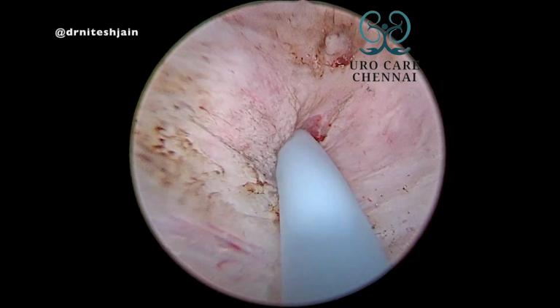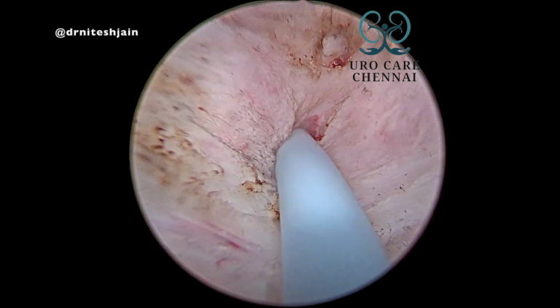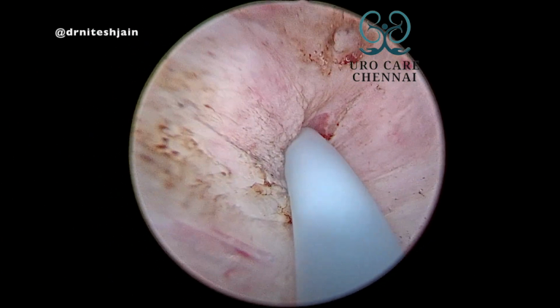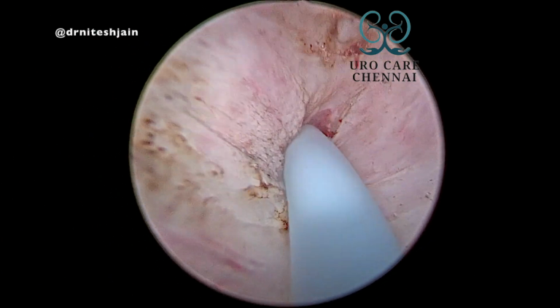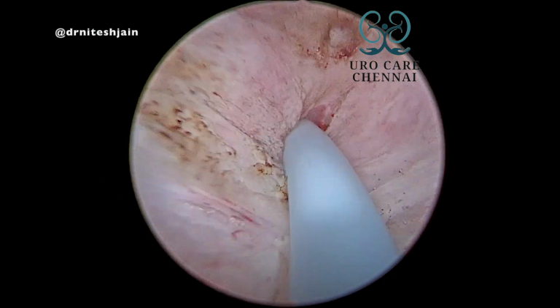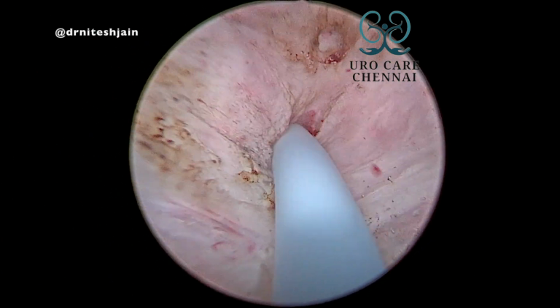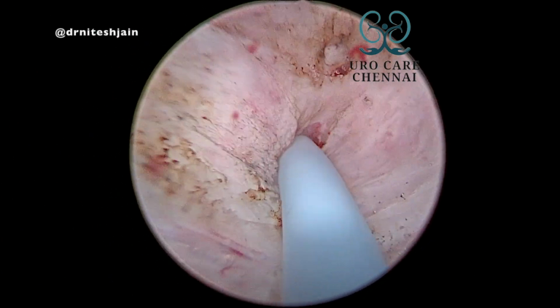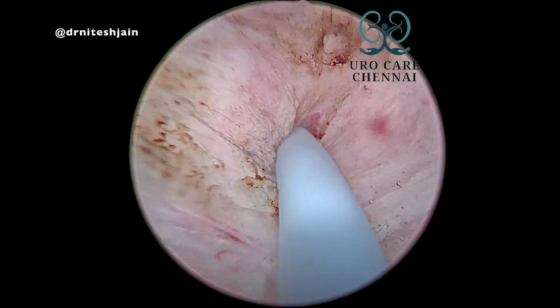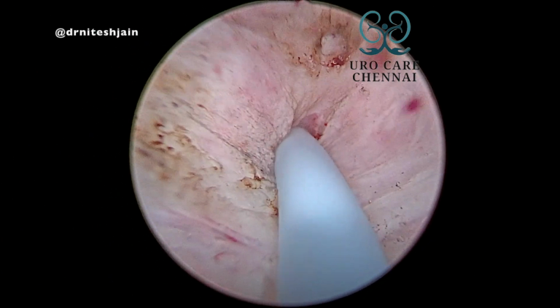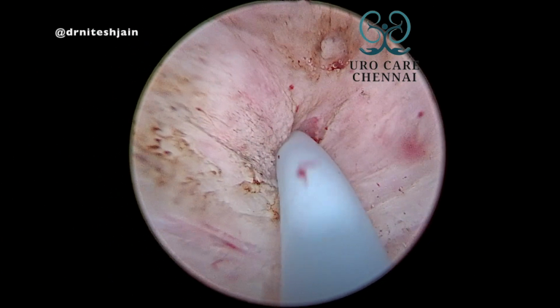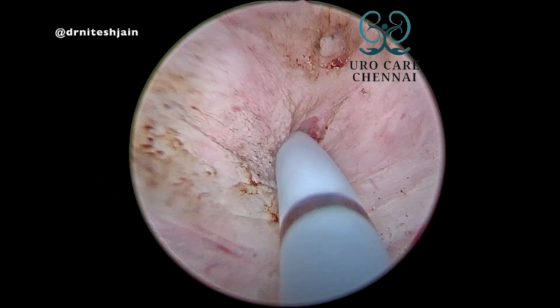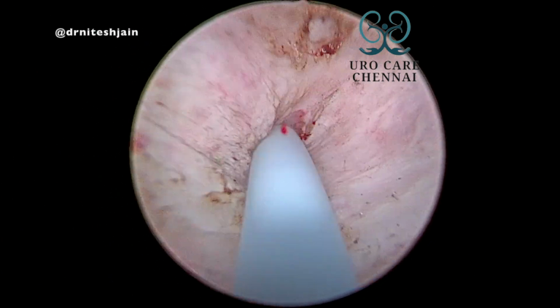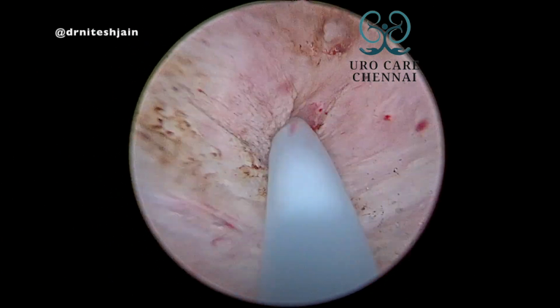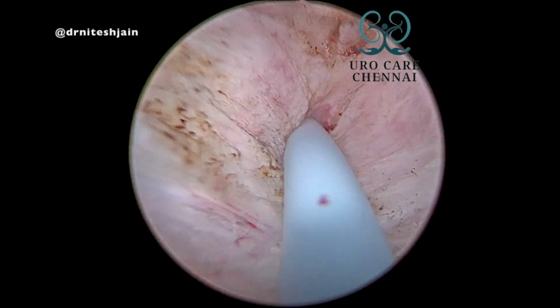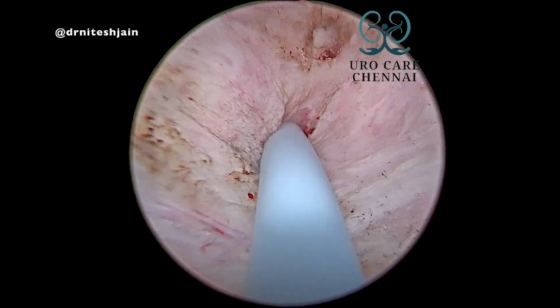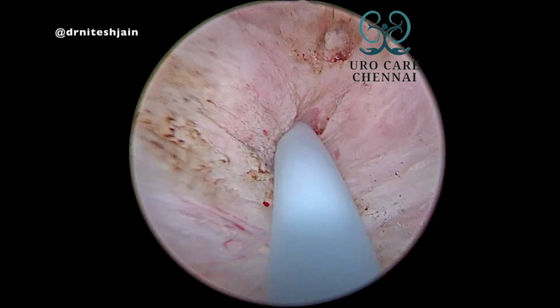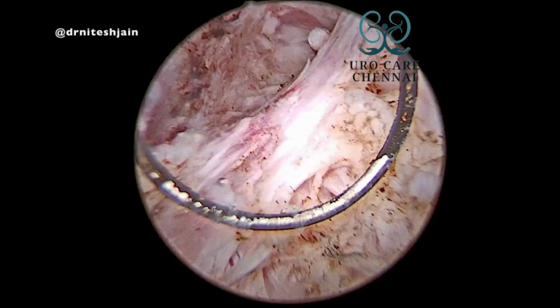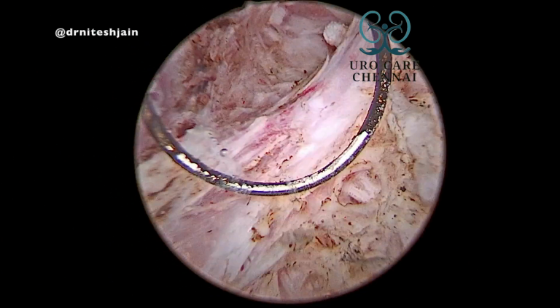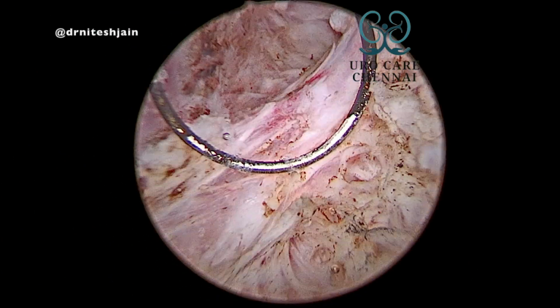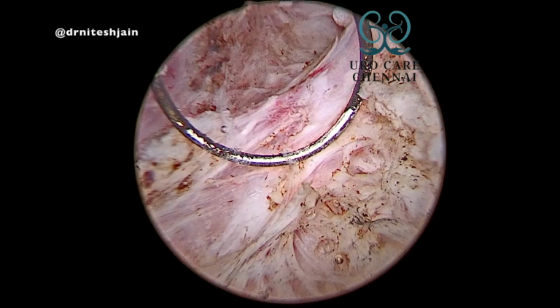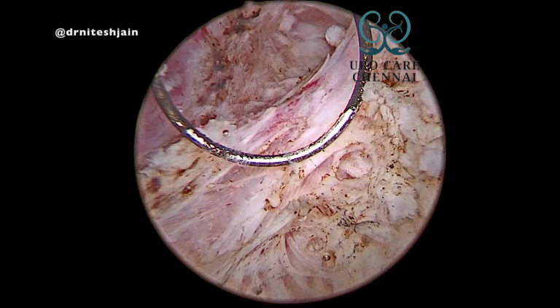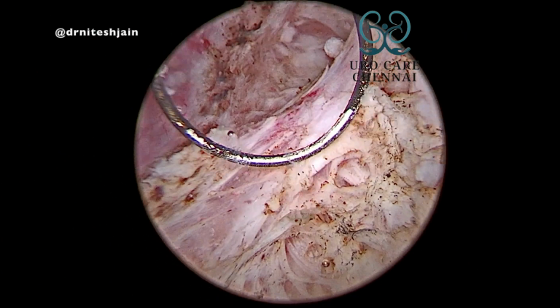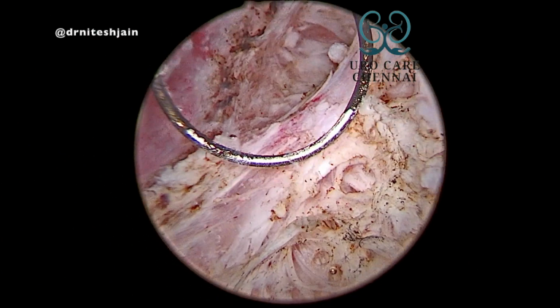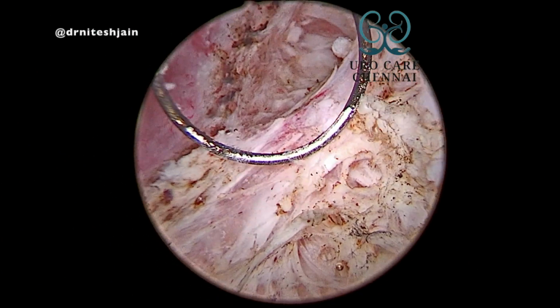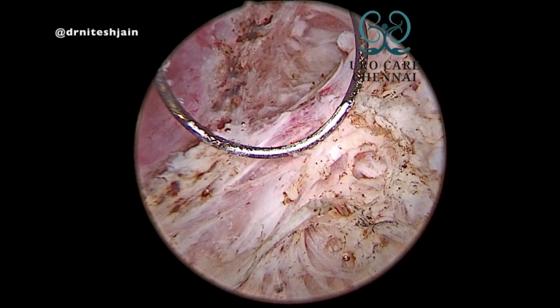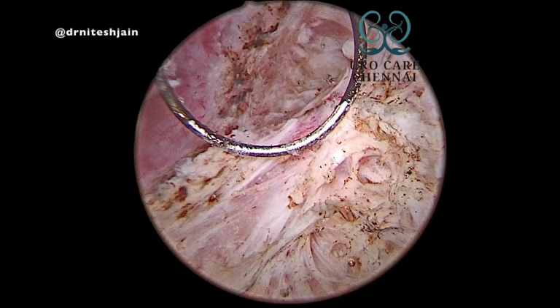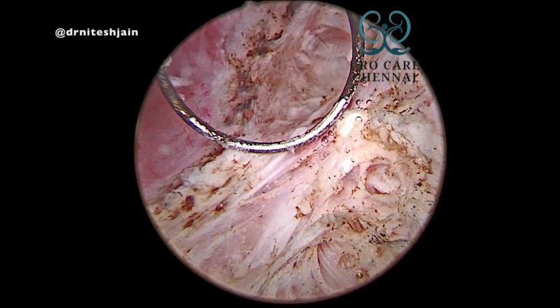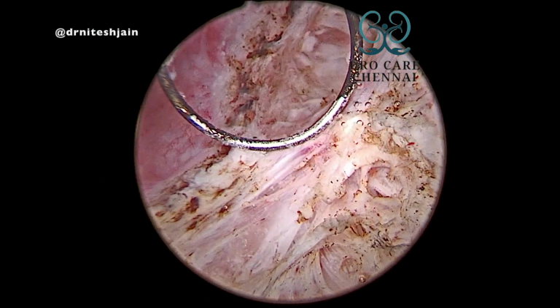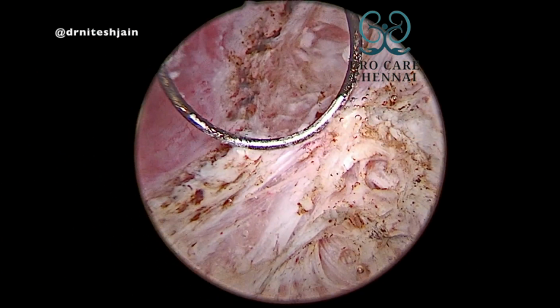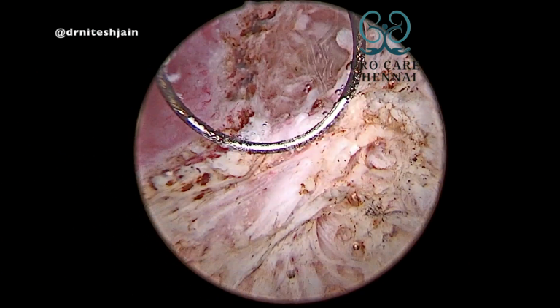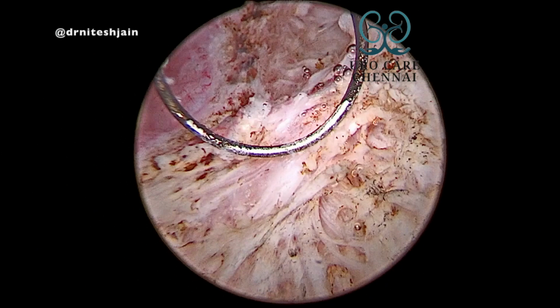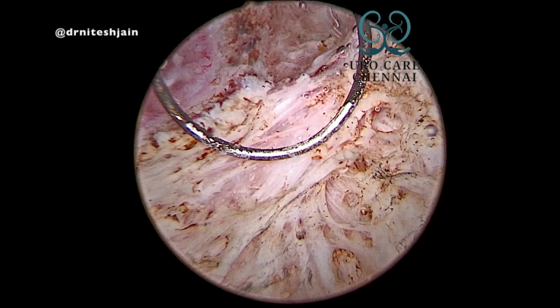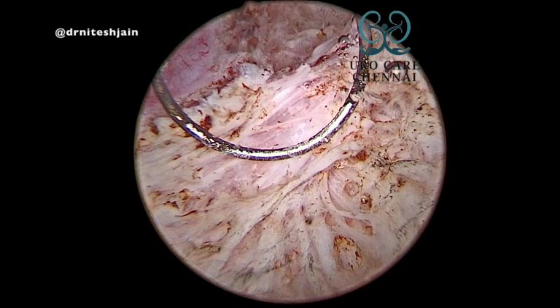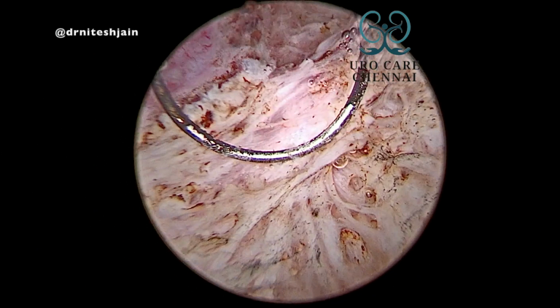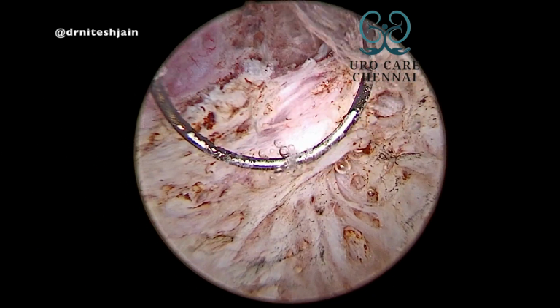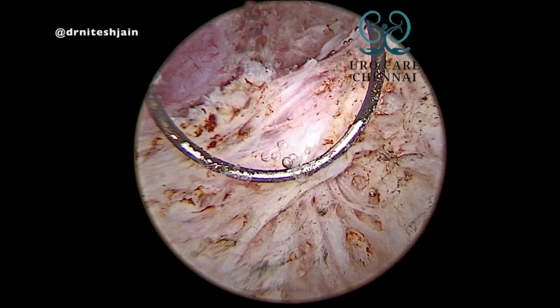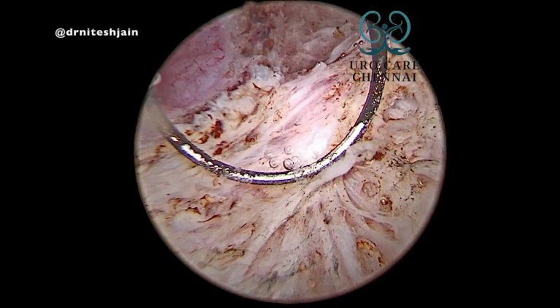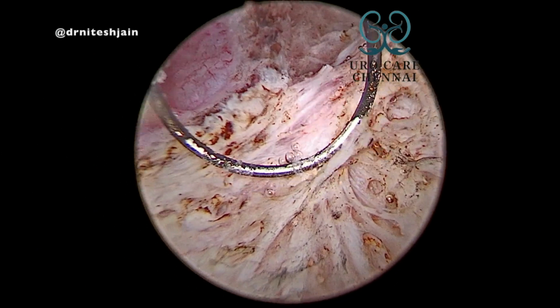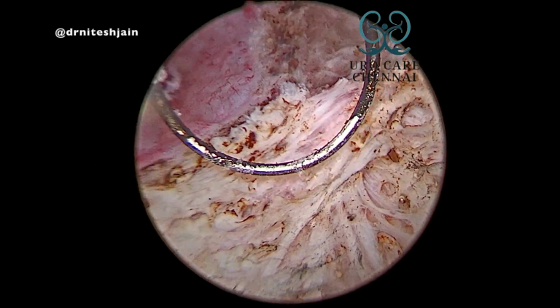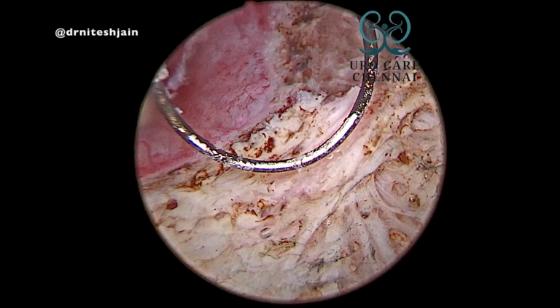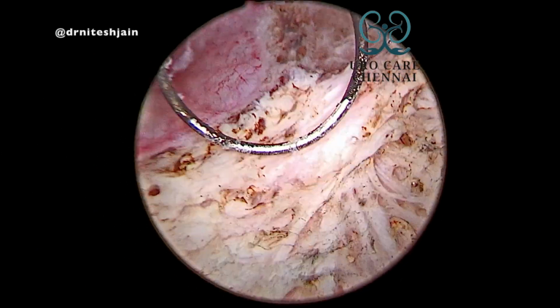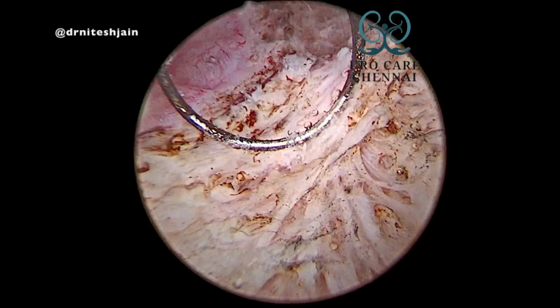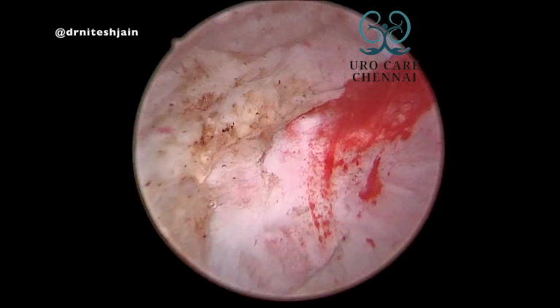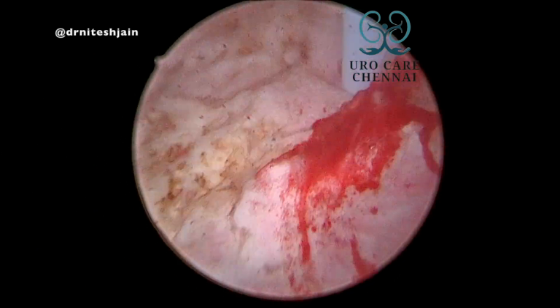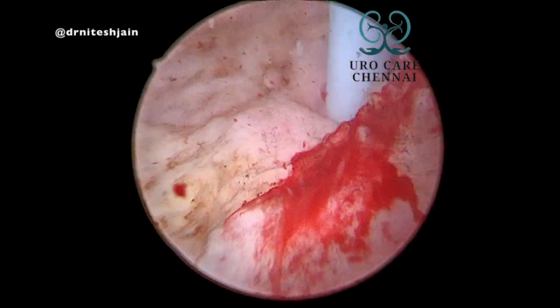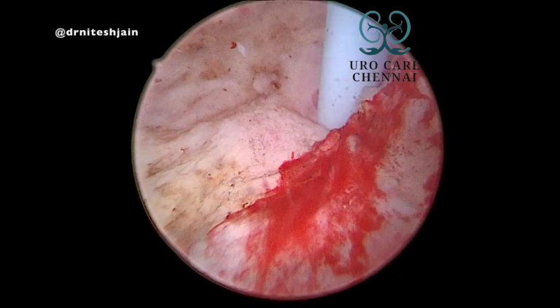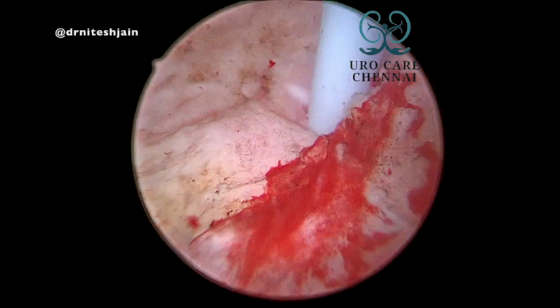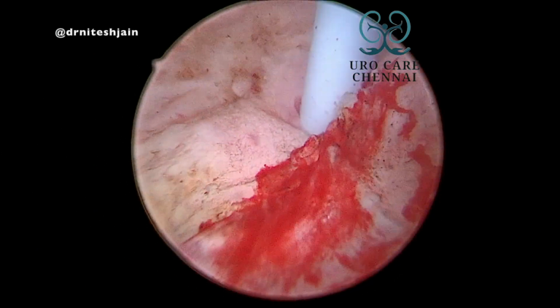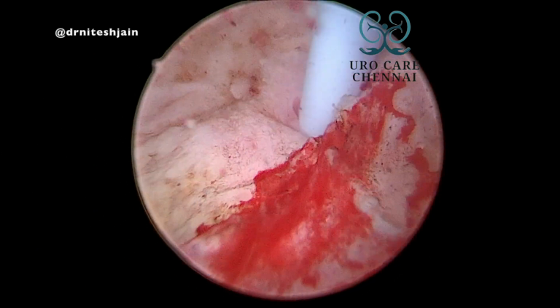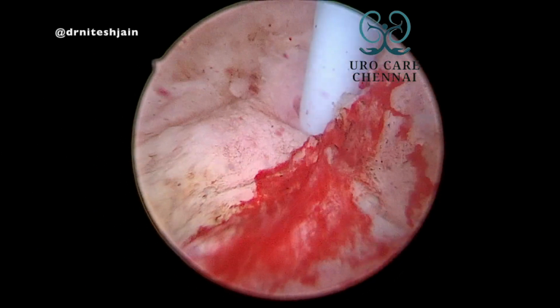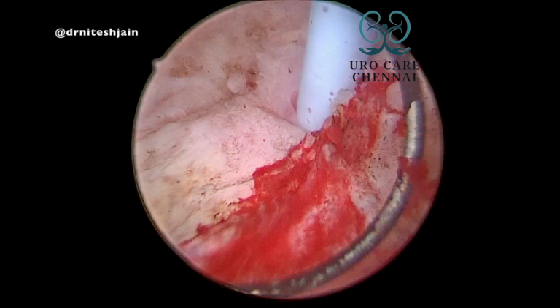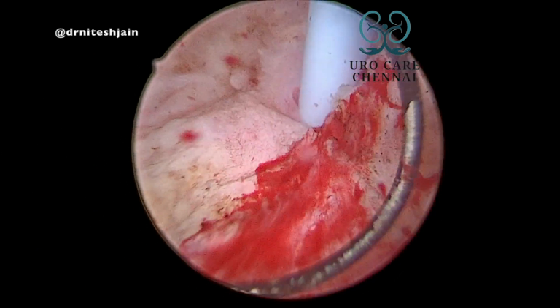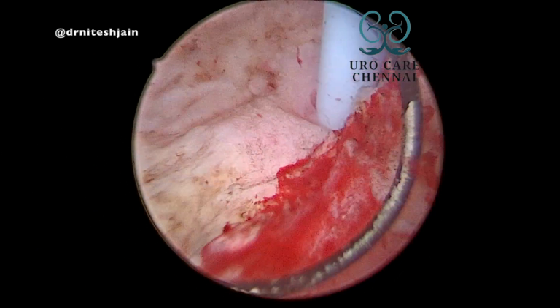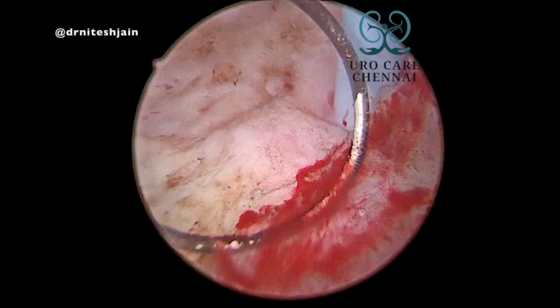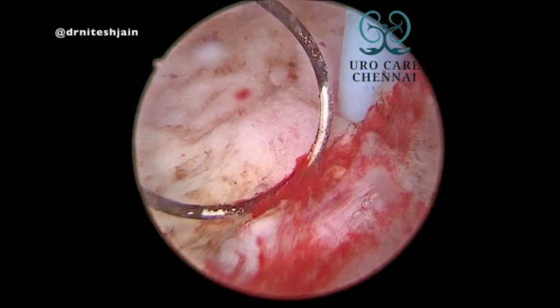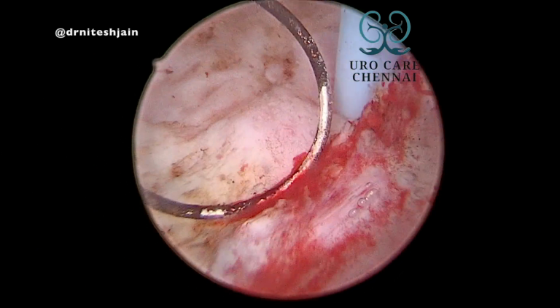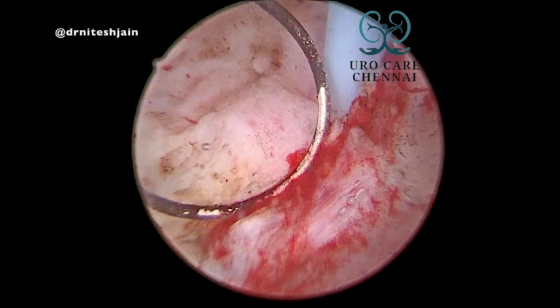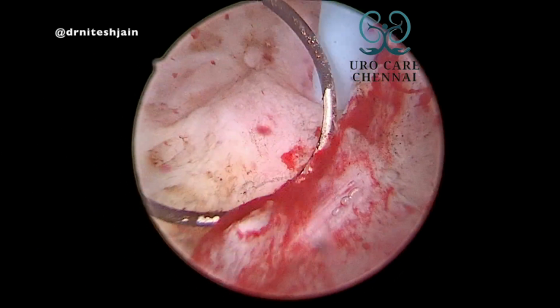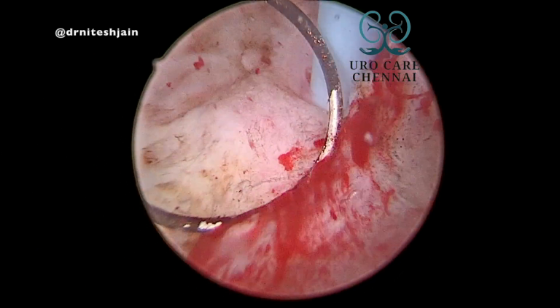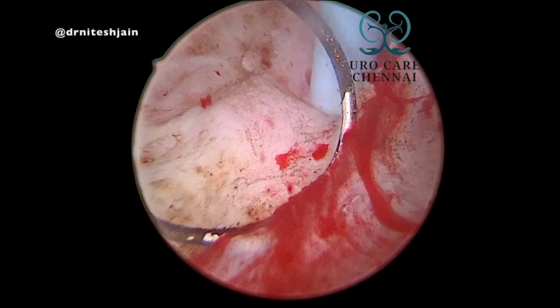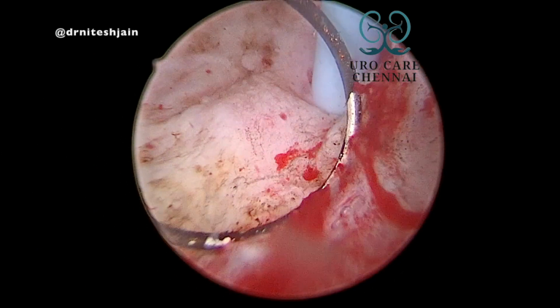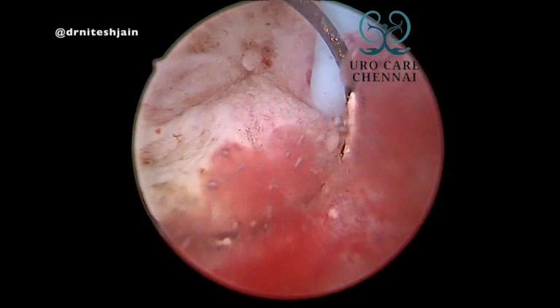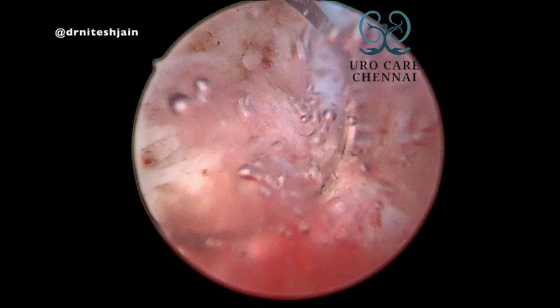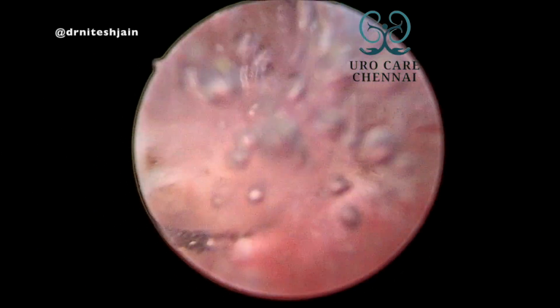The stent can be kept for six weeks and then removed.